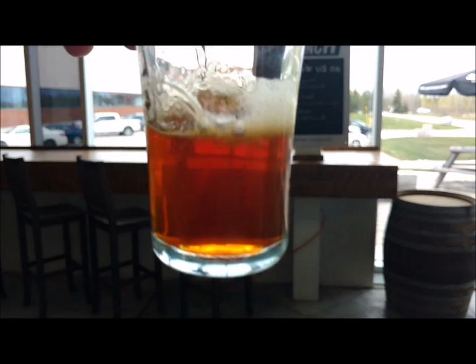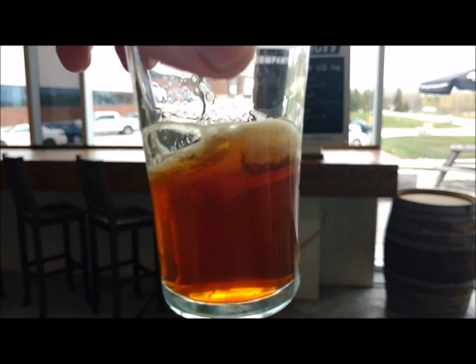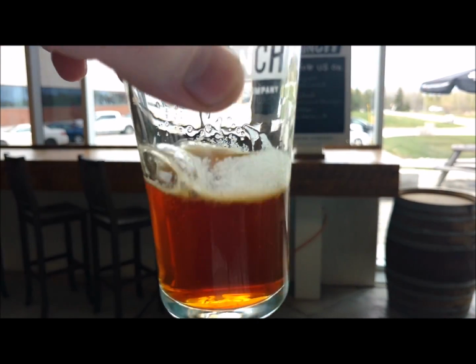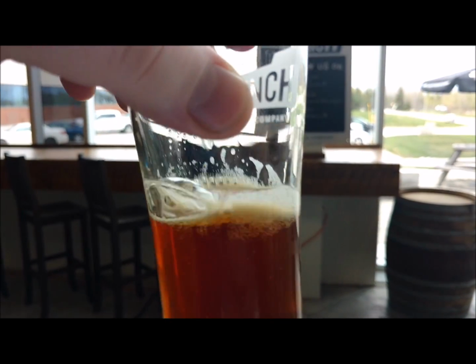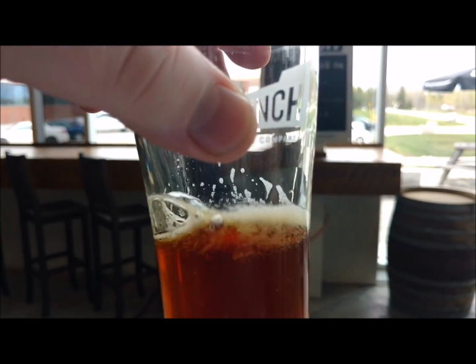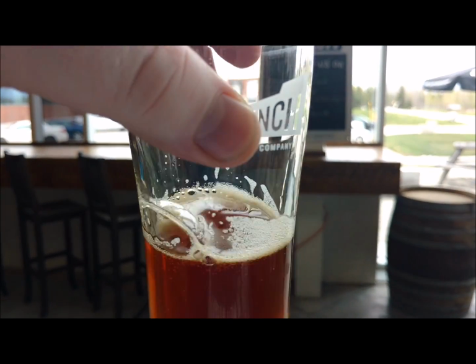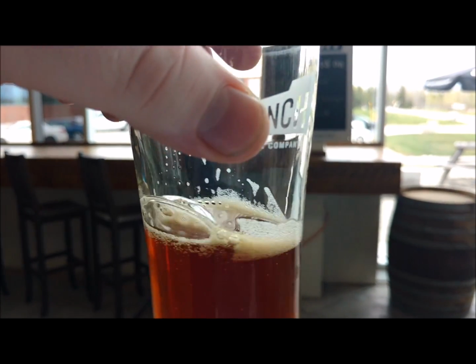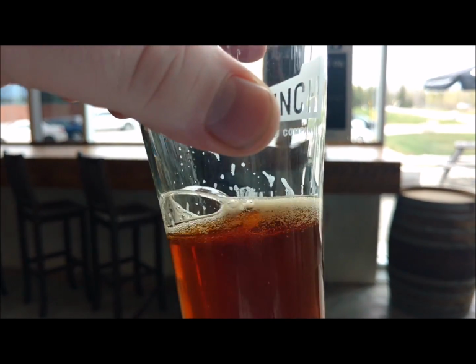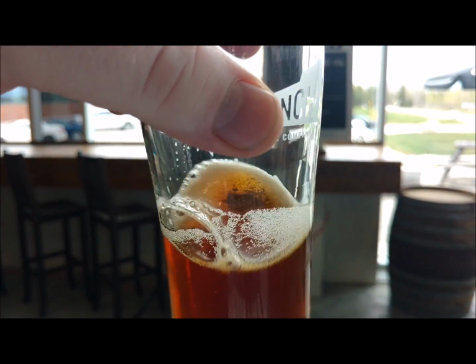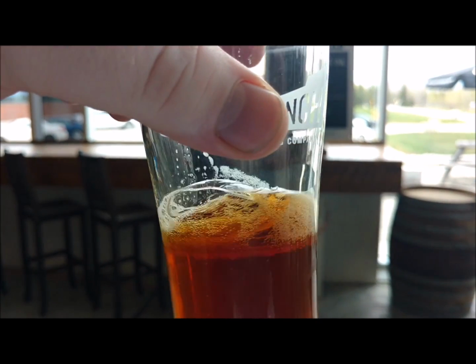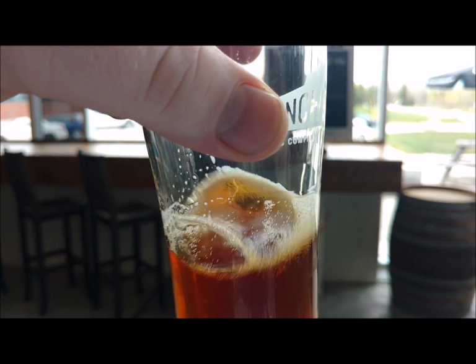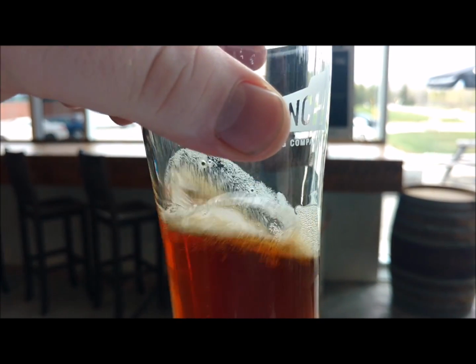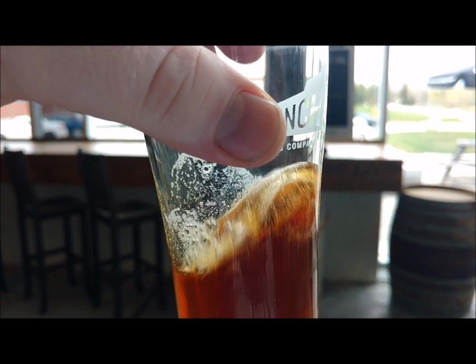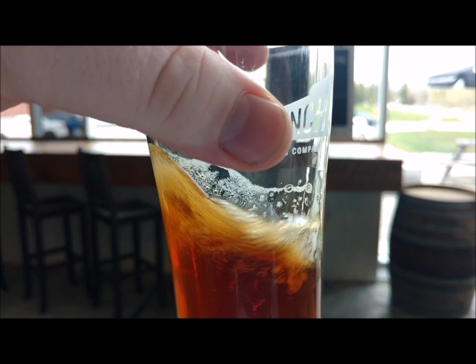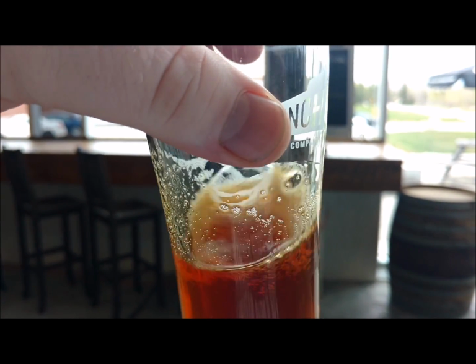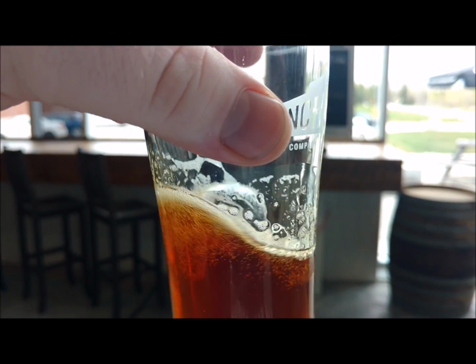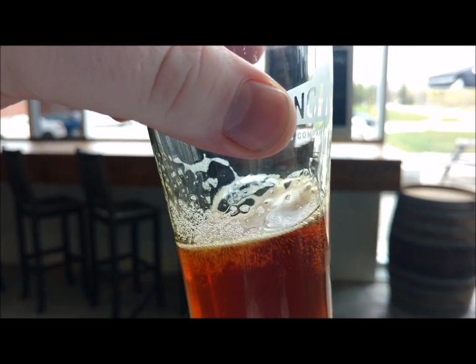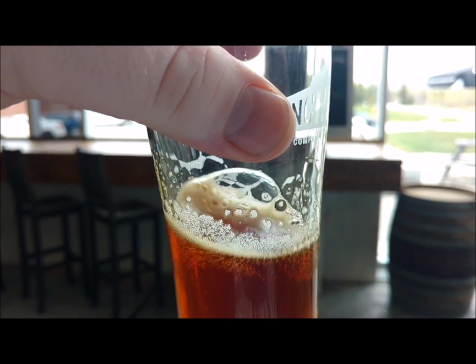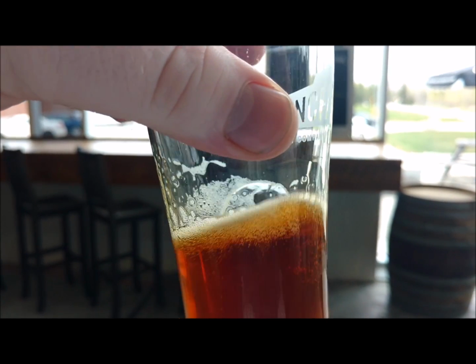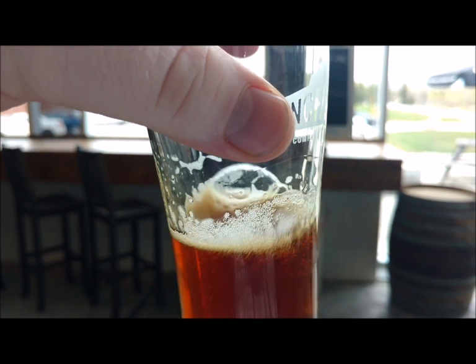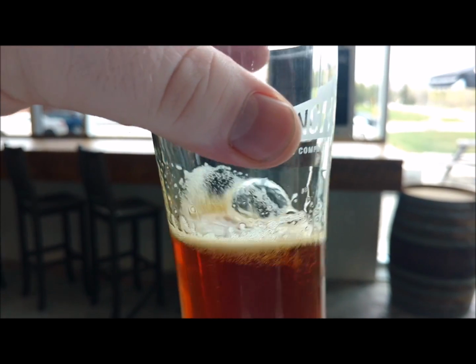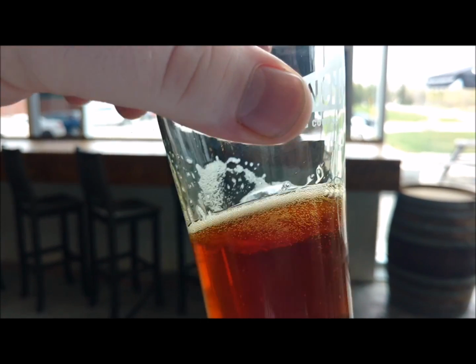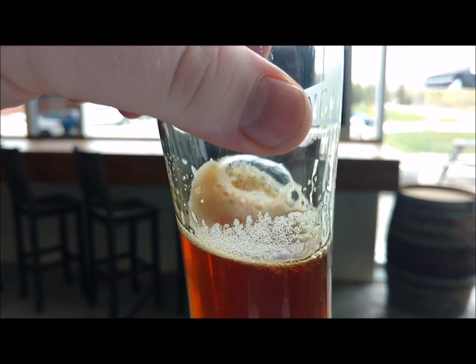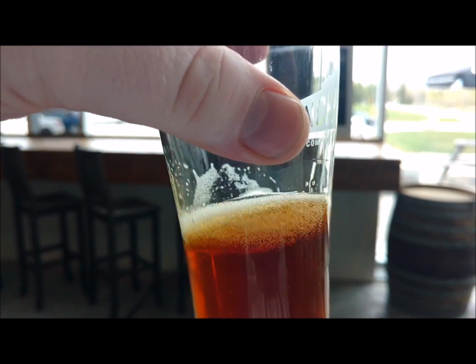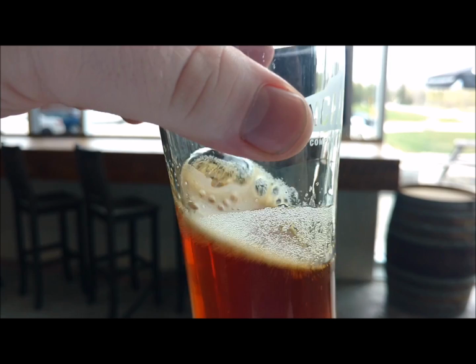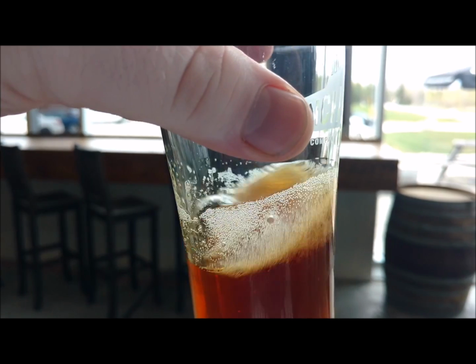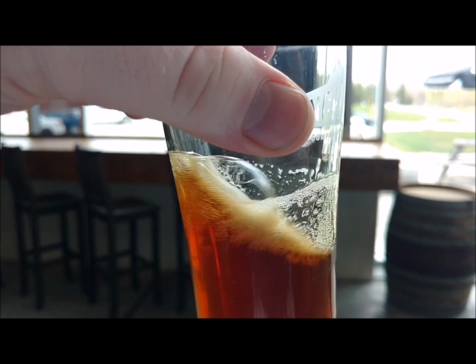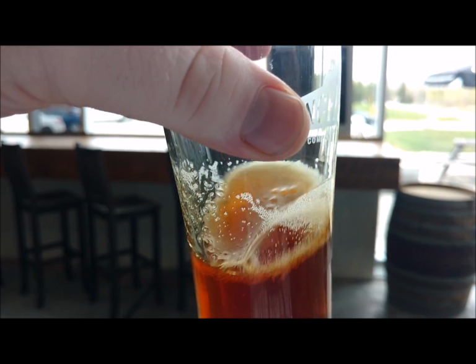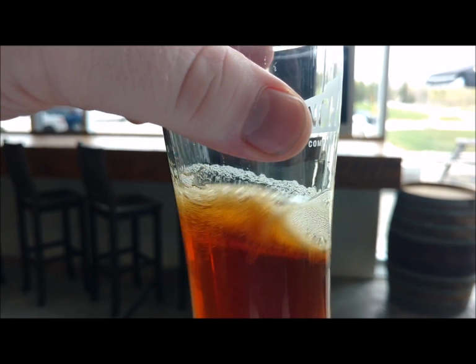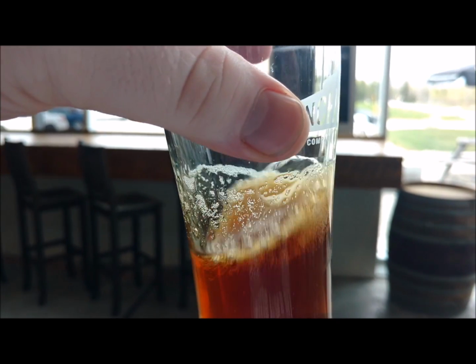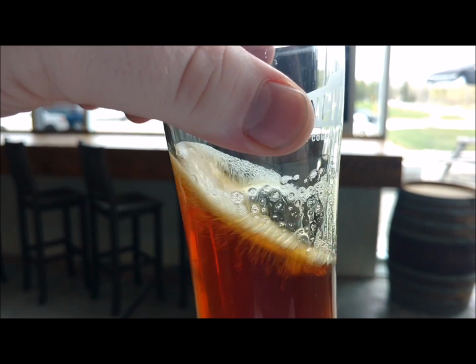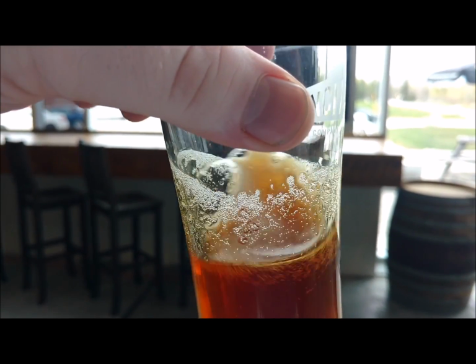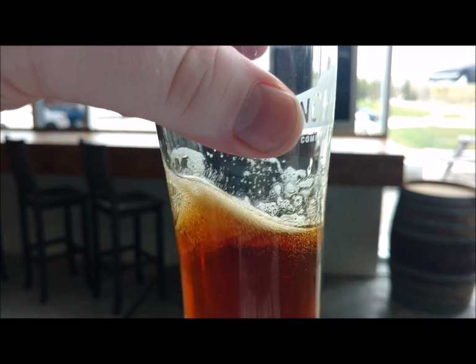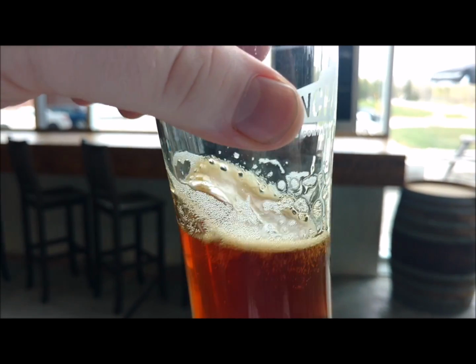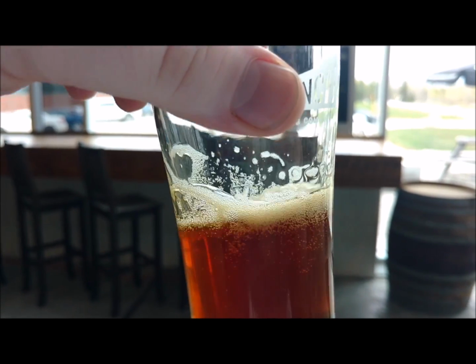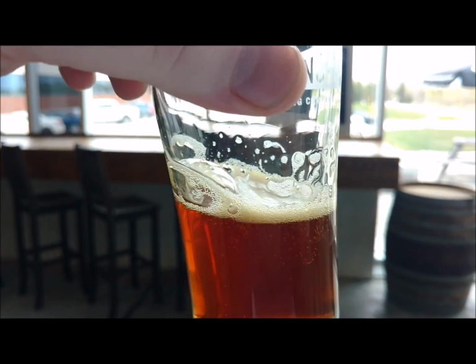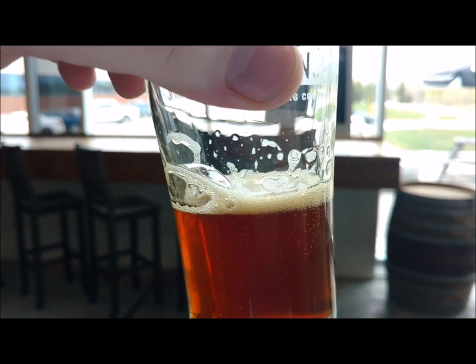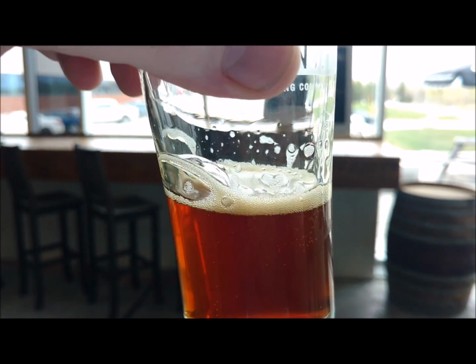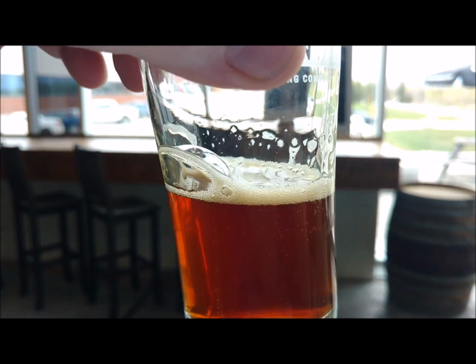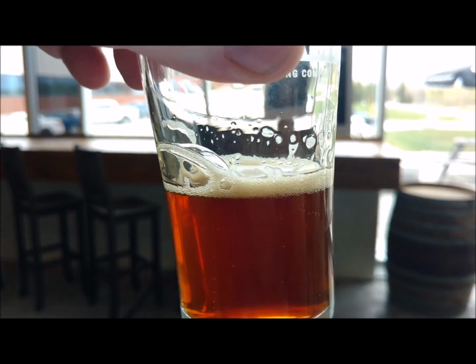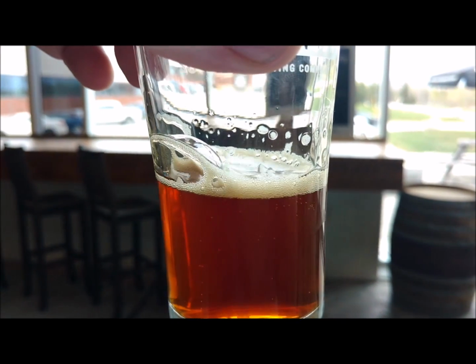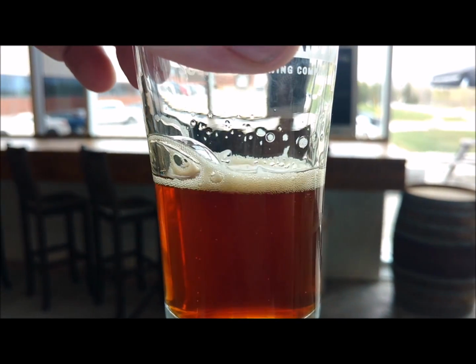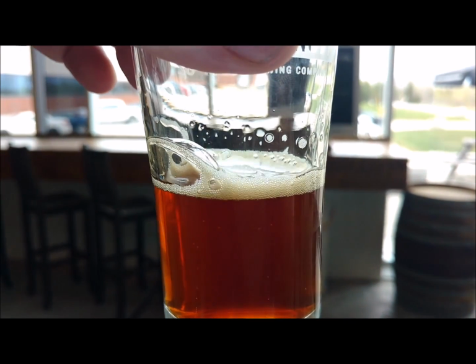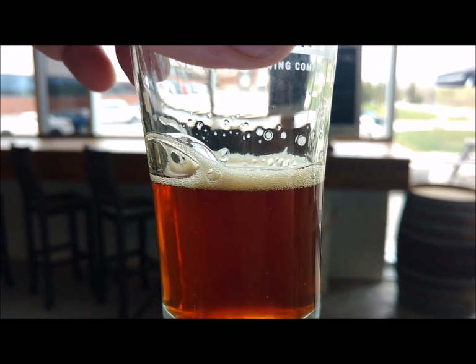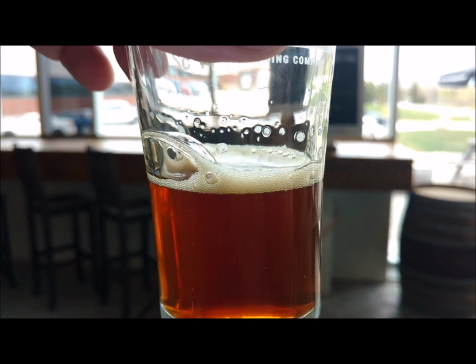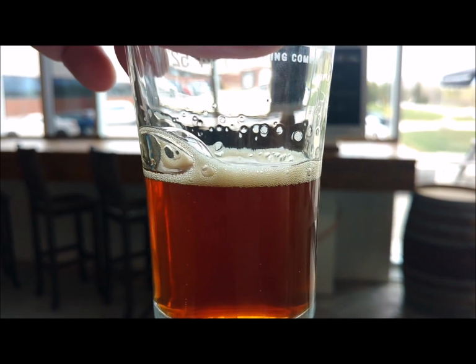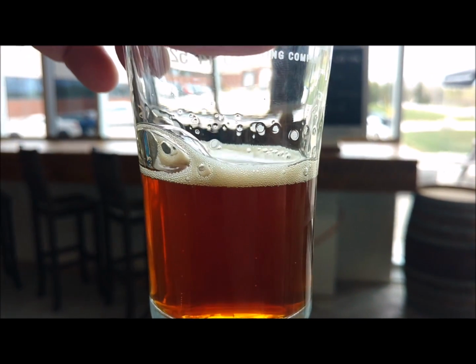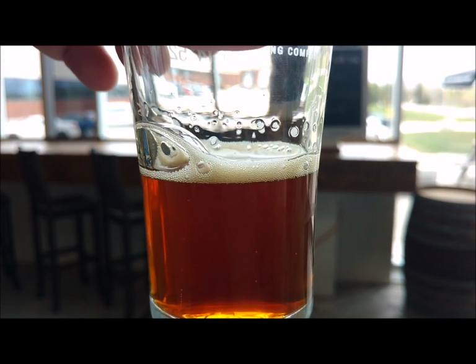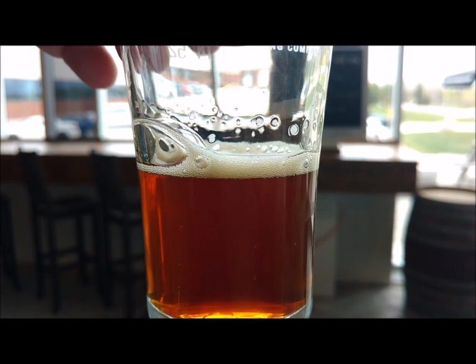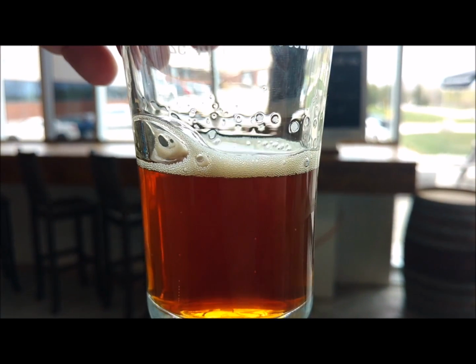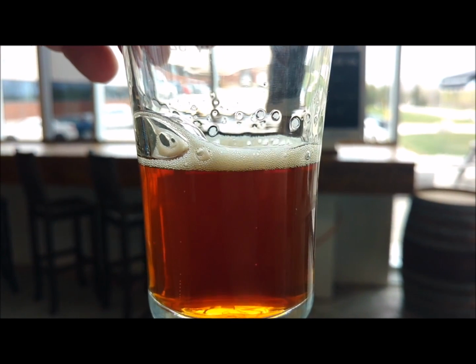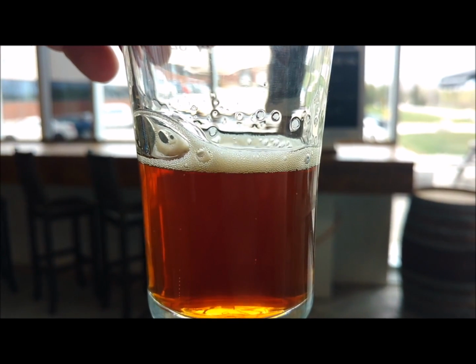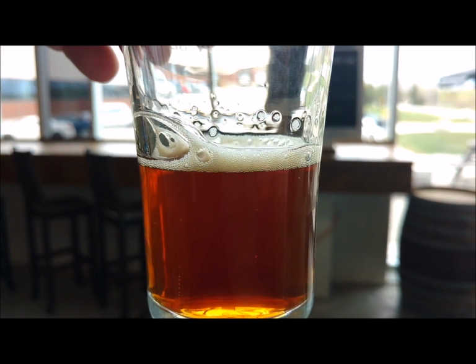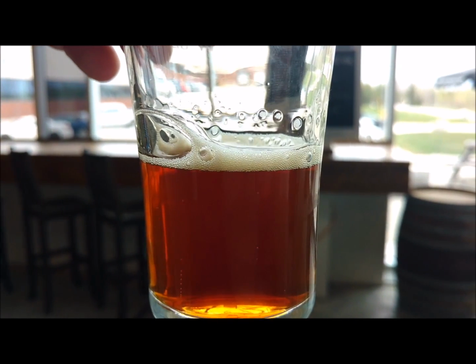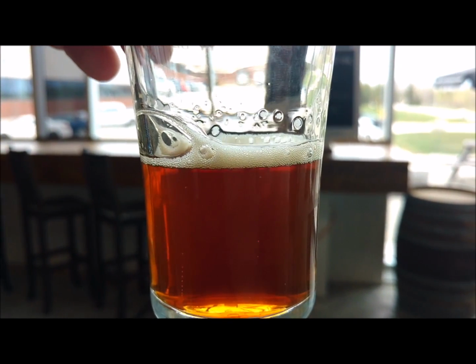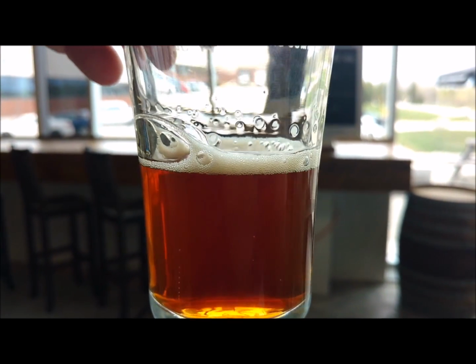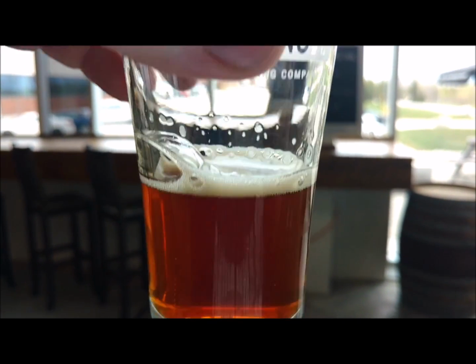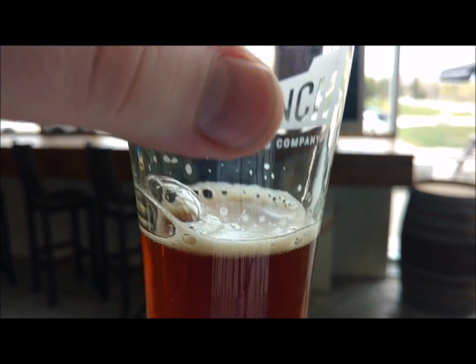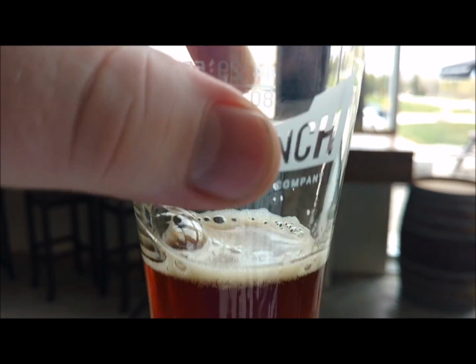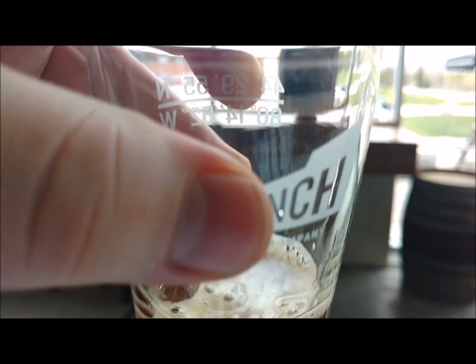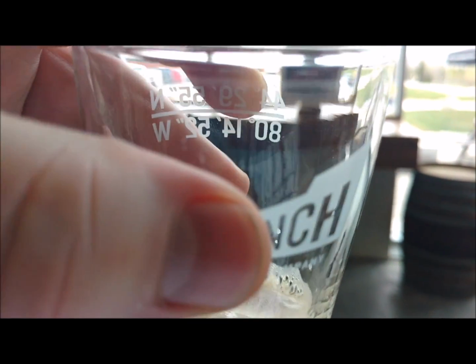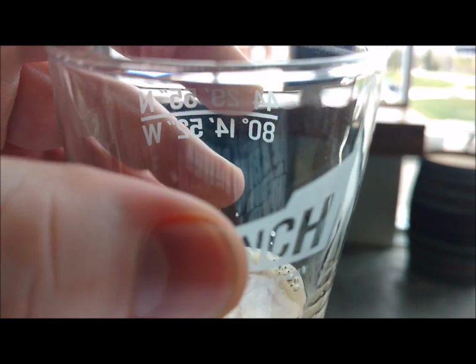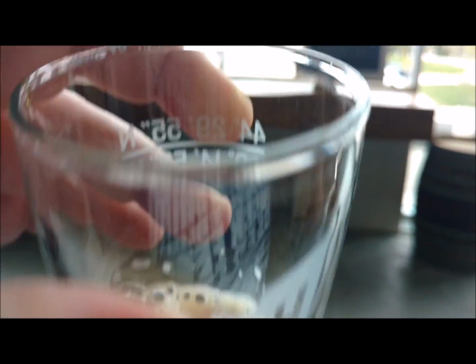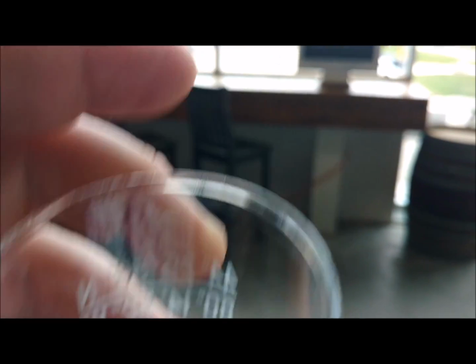Is there a head to it? Let's give it a shake and see. A little bit of head.